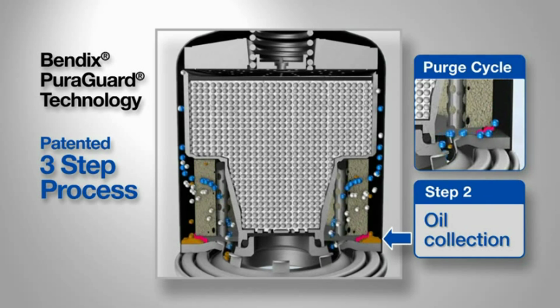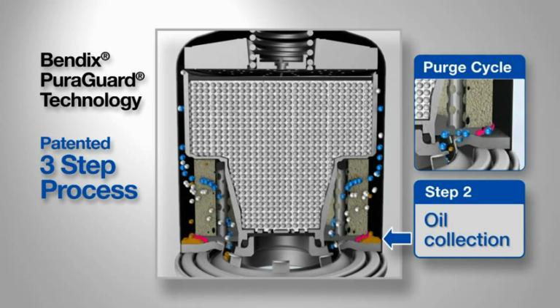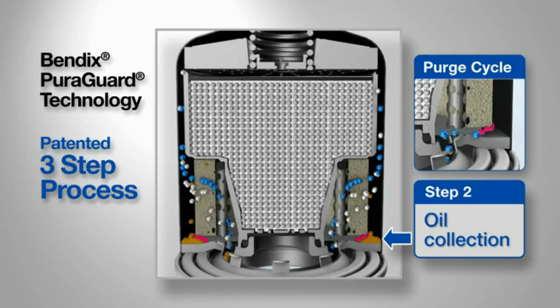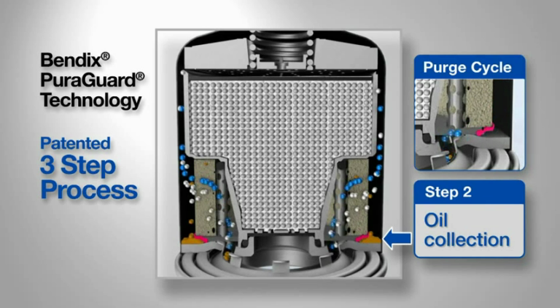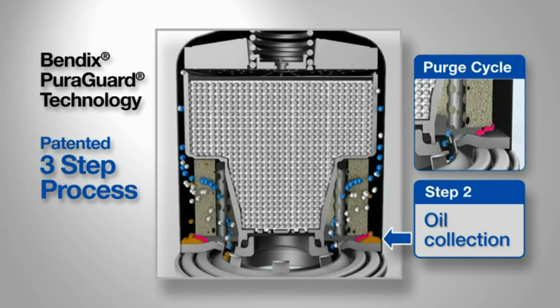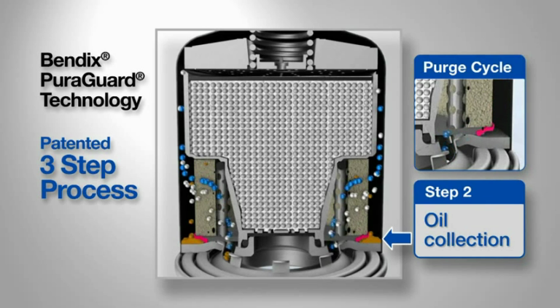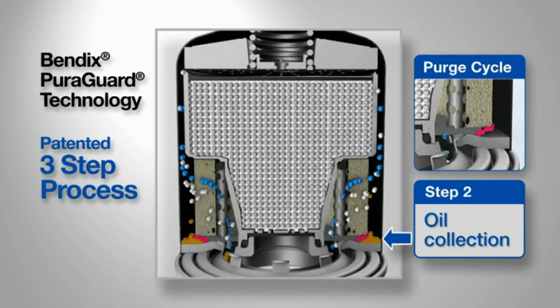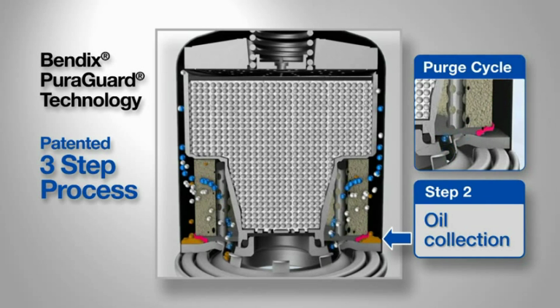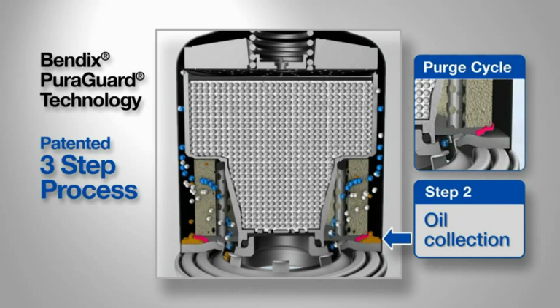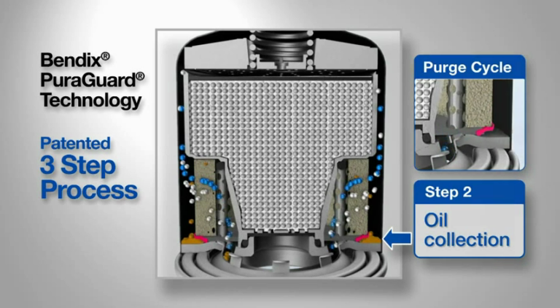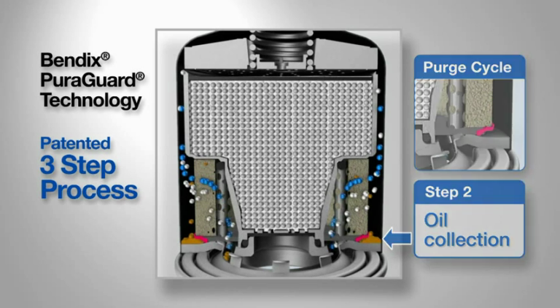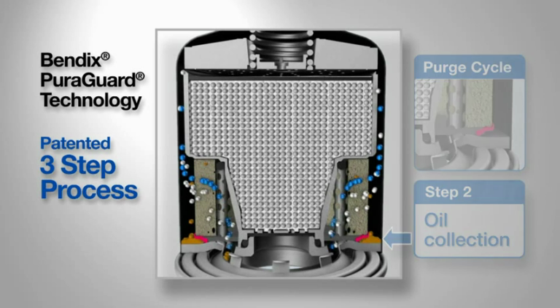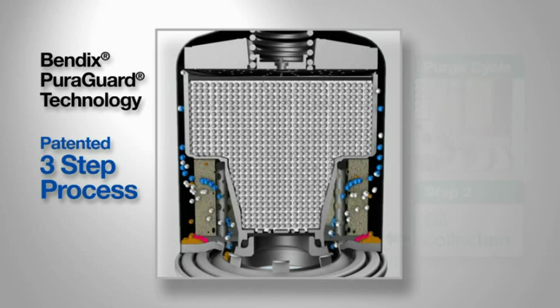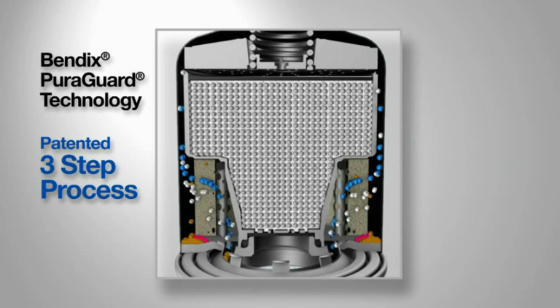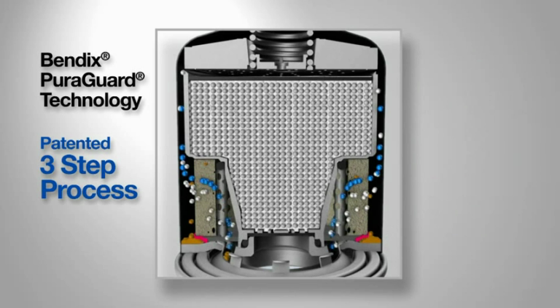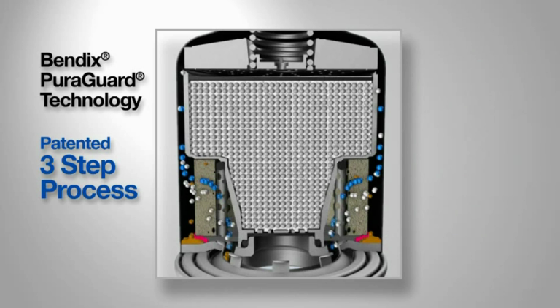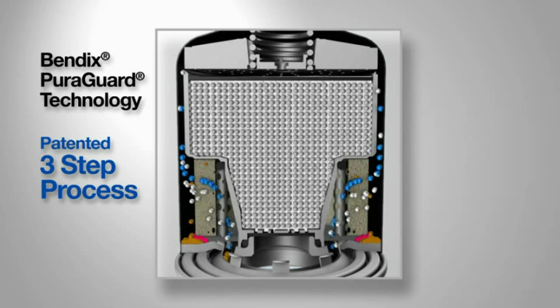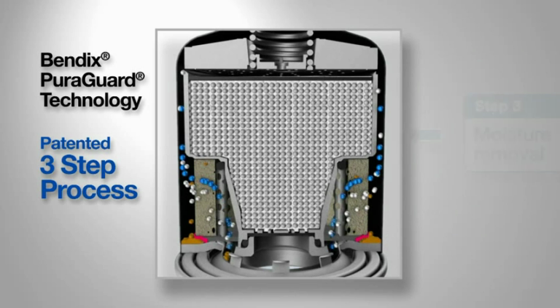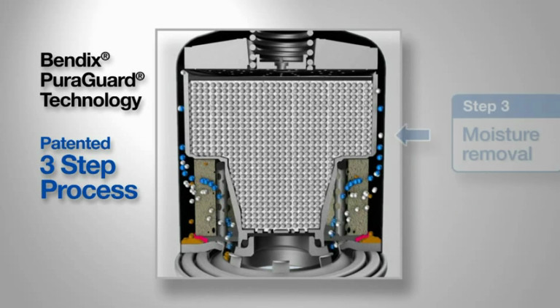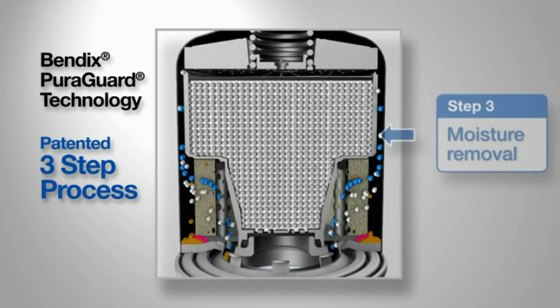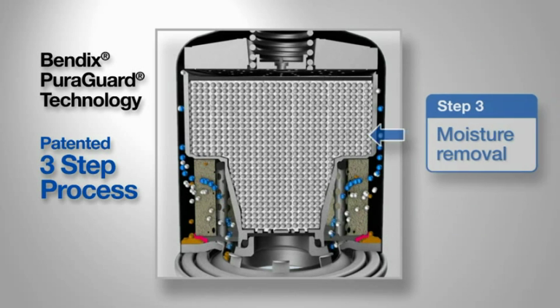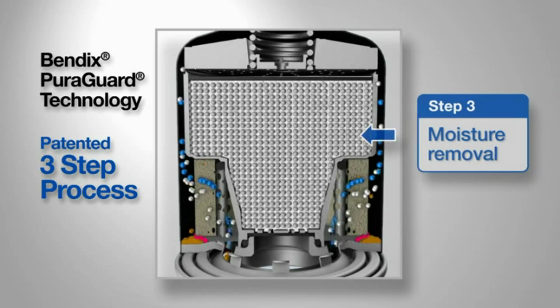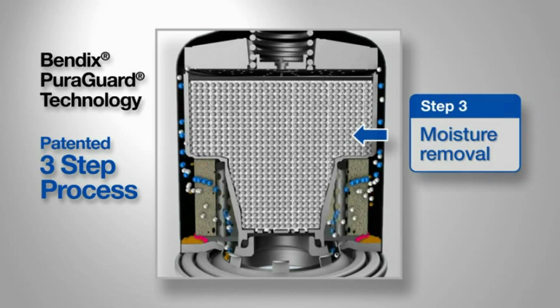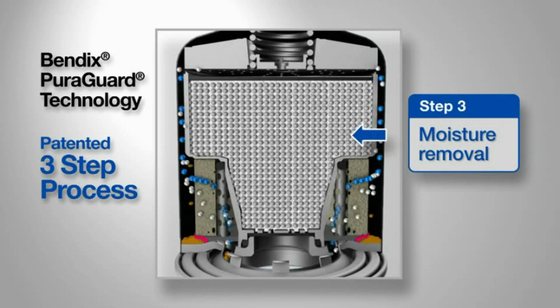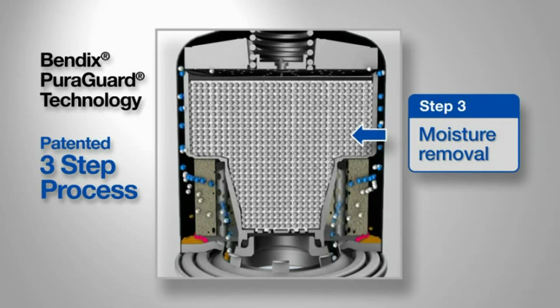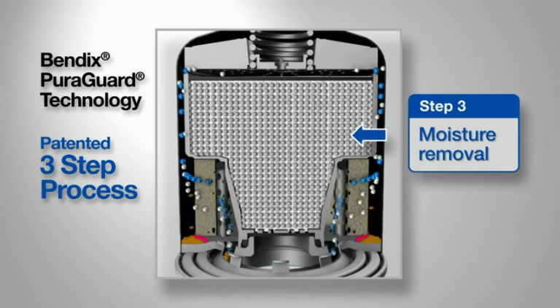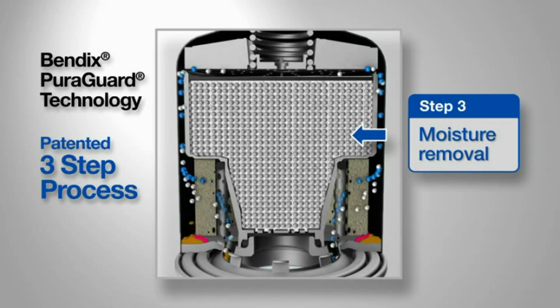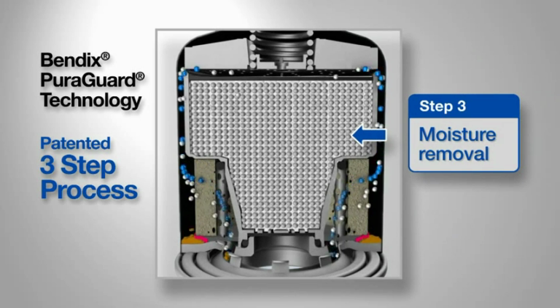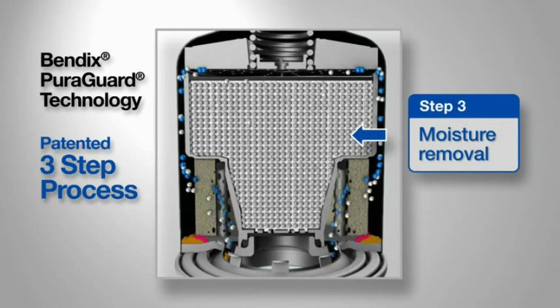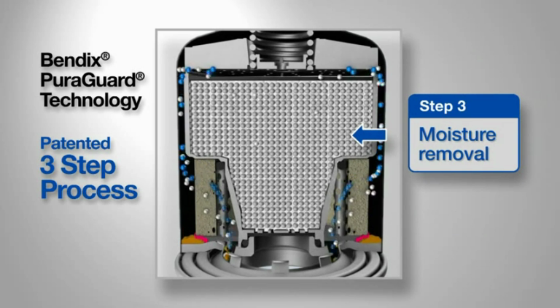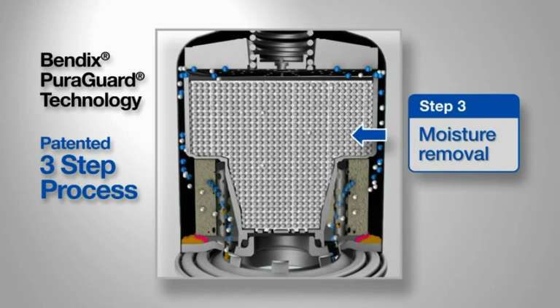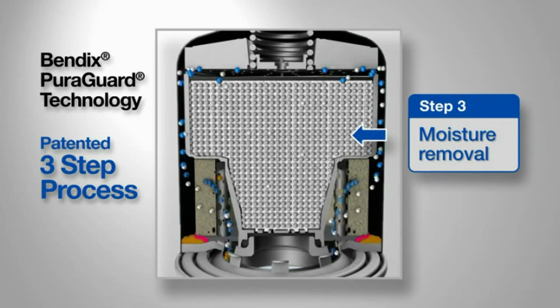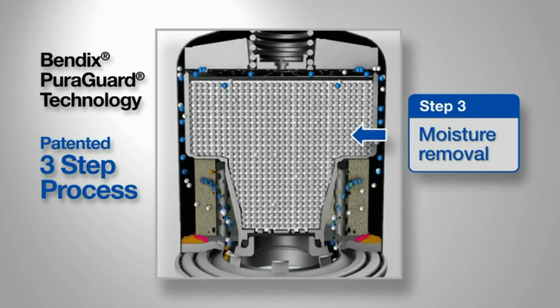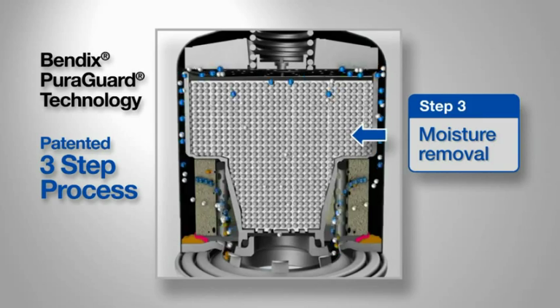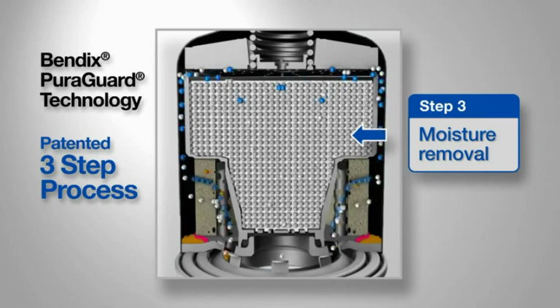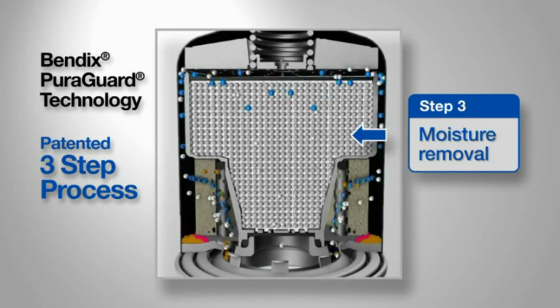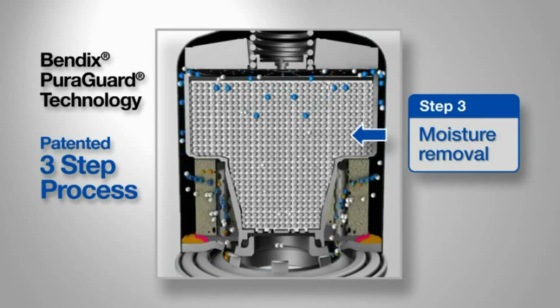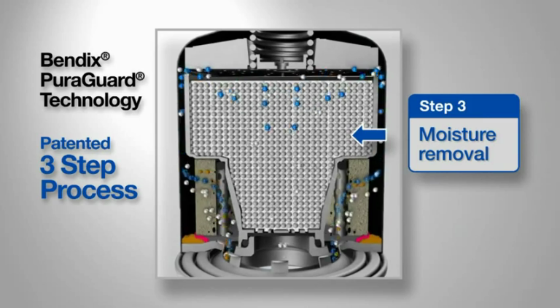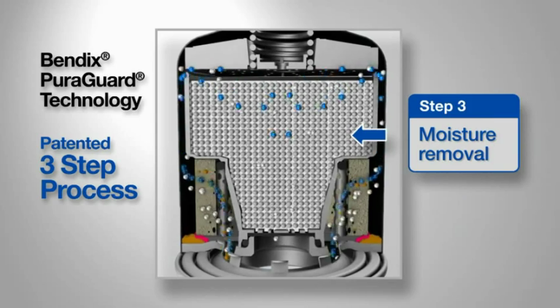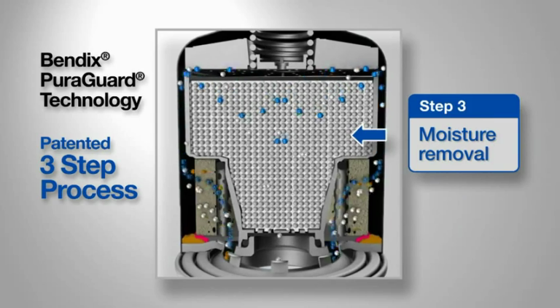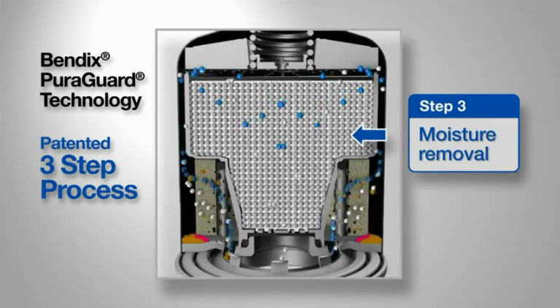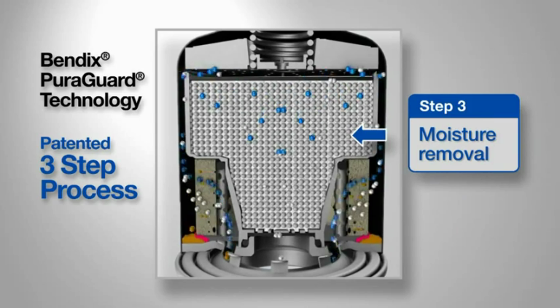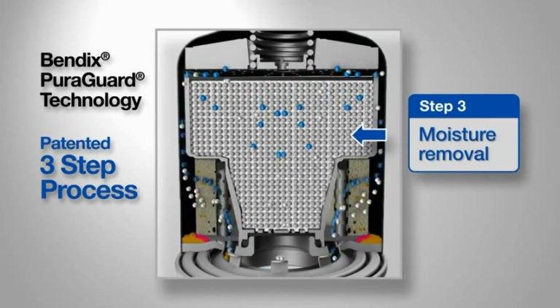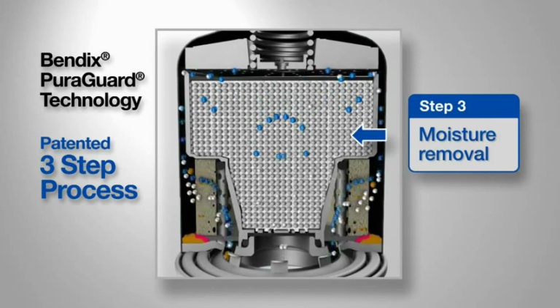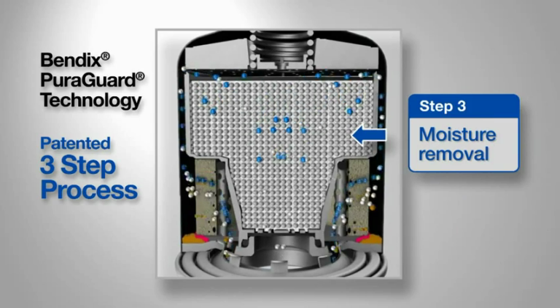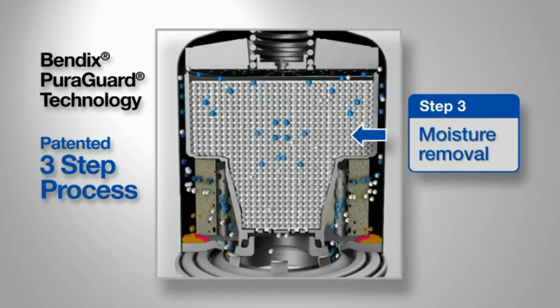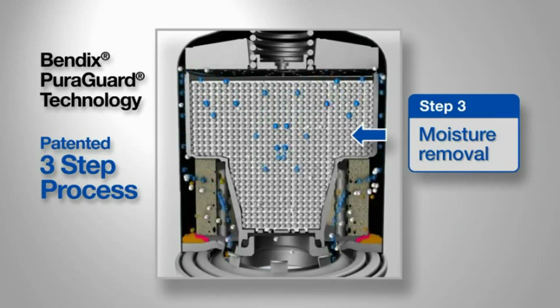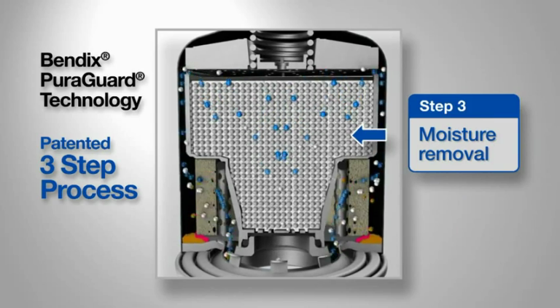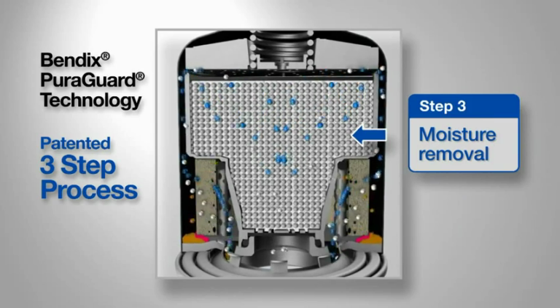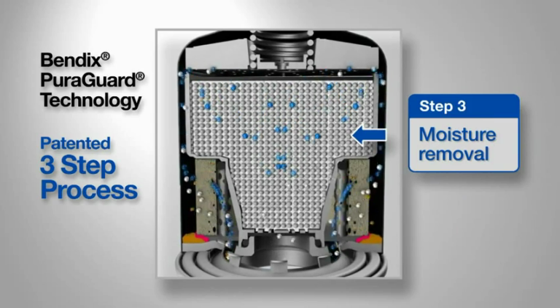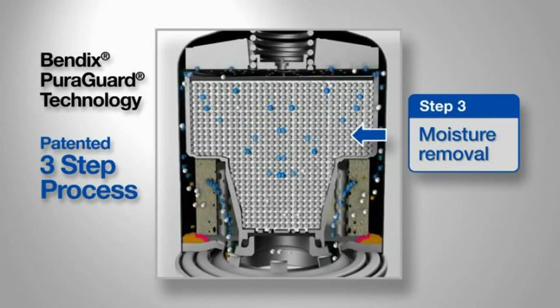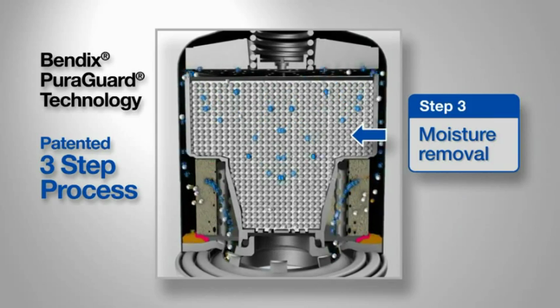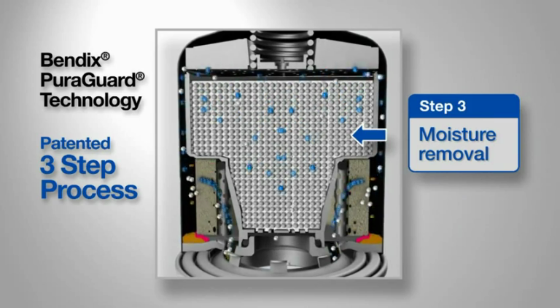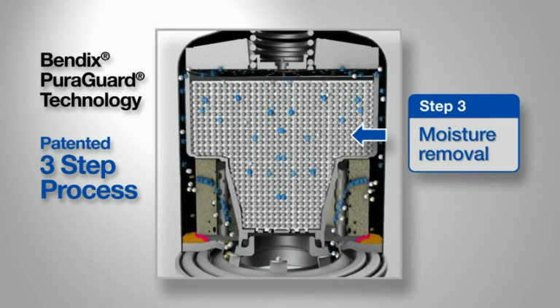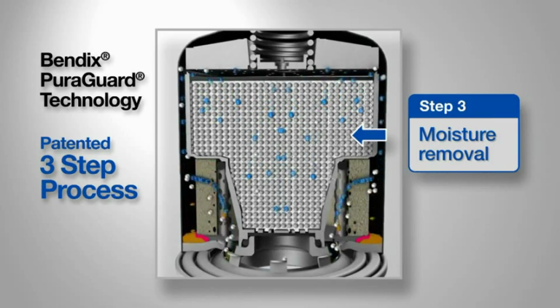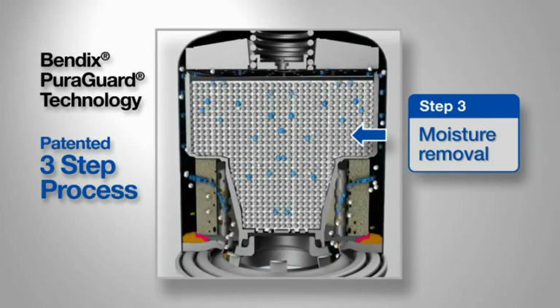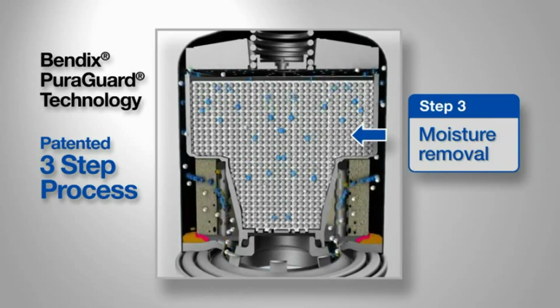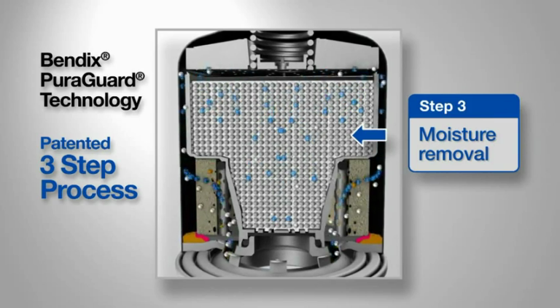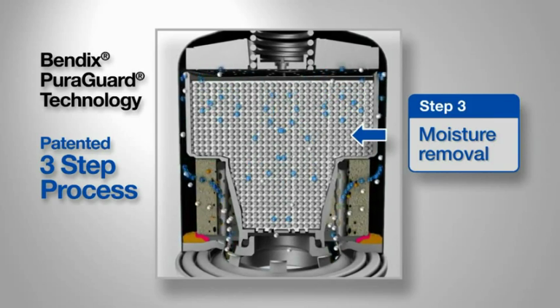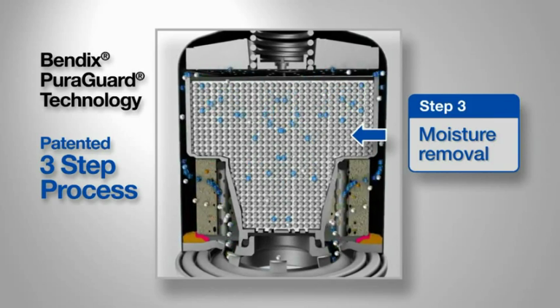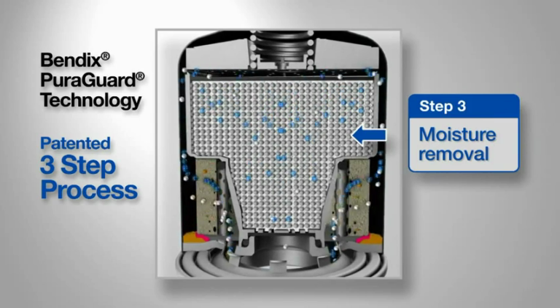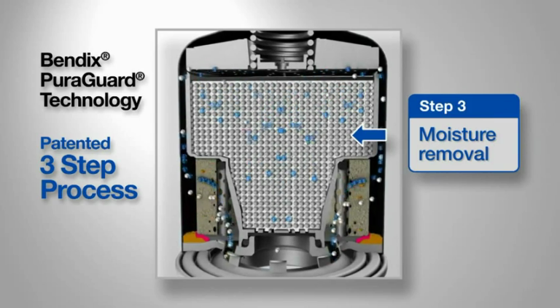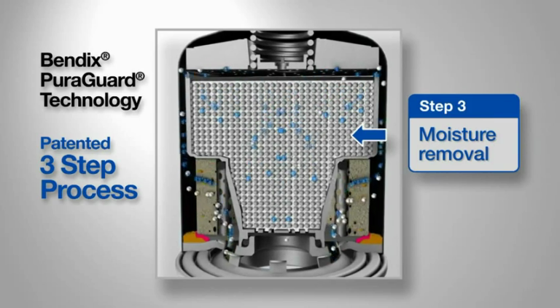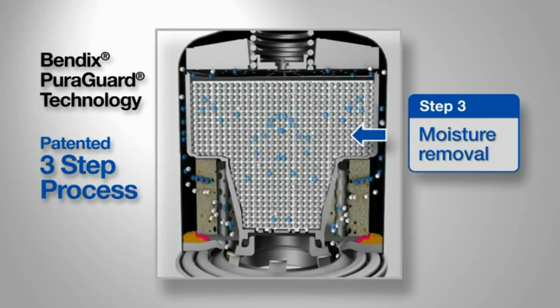And finally, the desiccant removes moisture from the clean air, ensuring the longest possible dryer life.